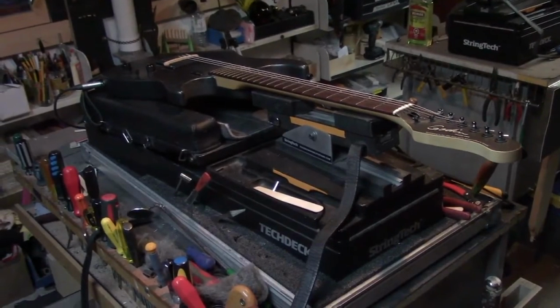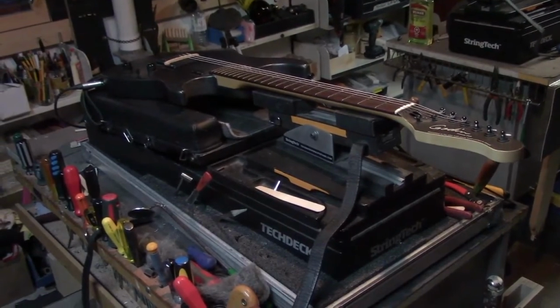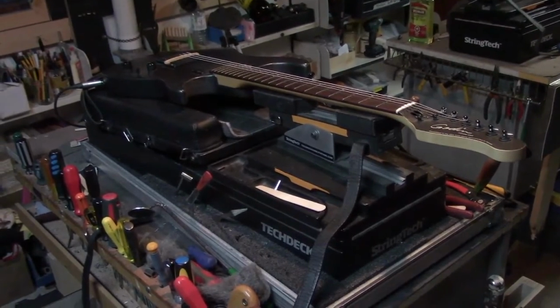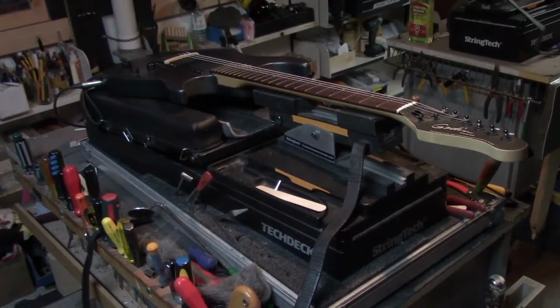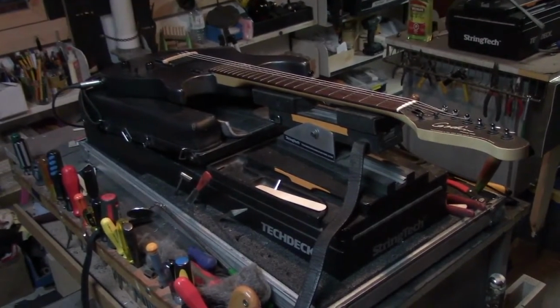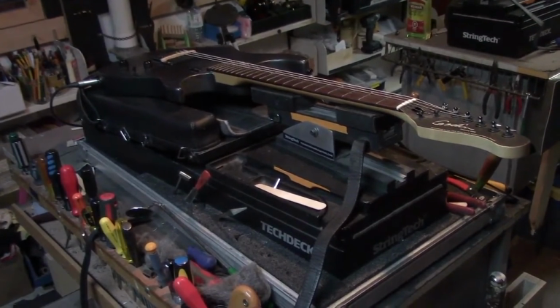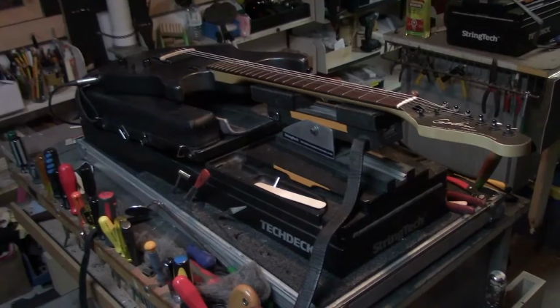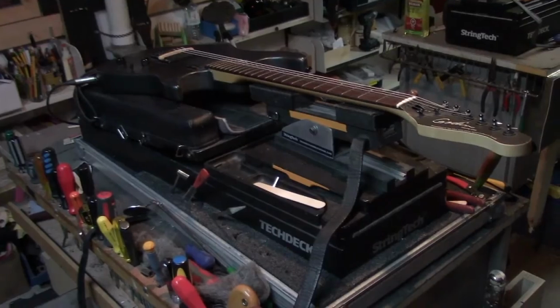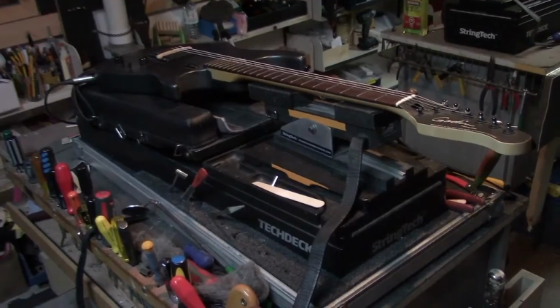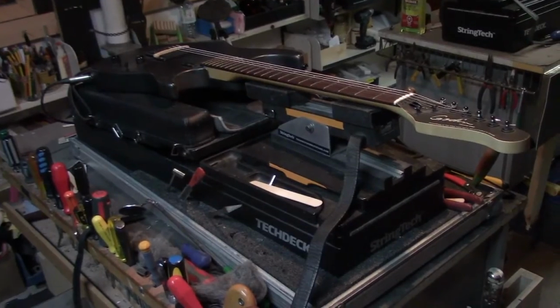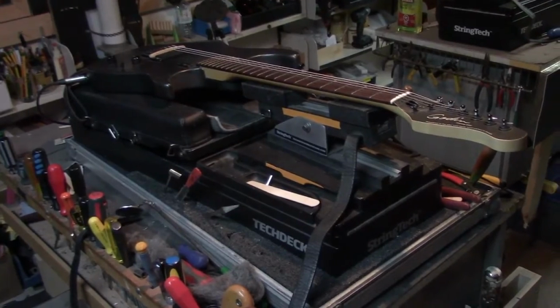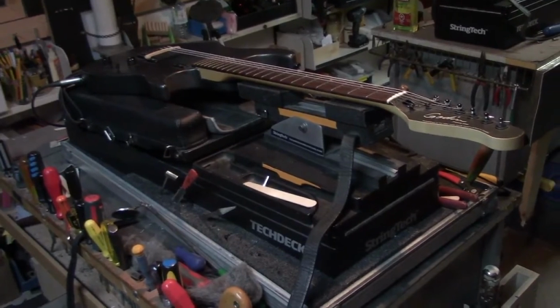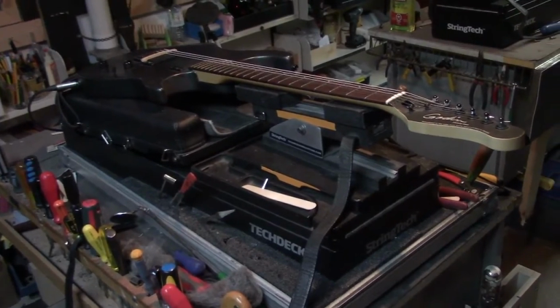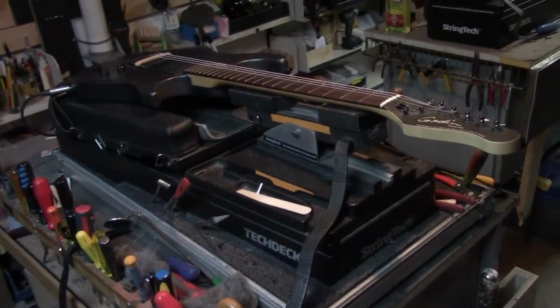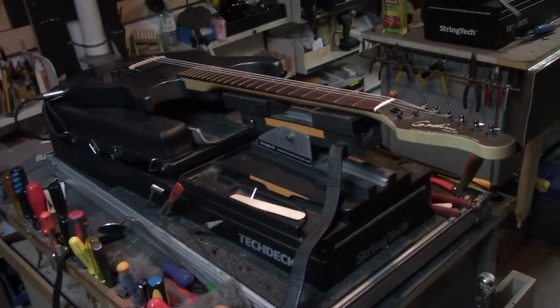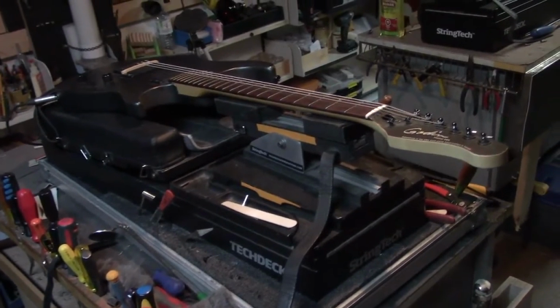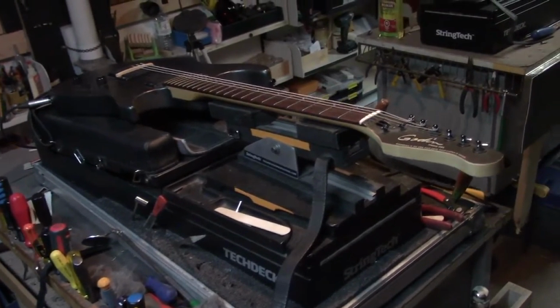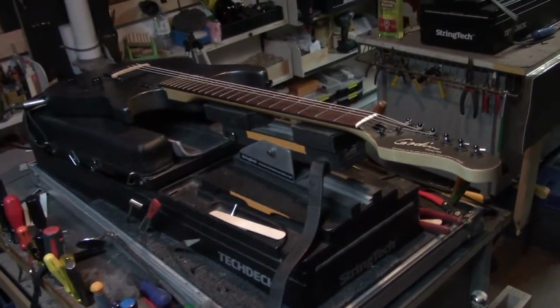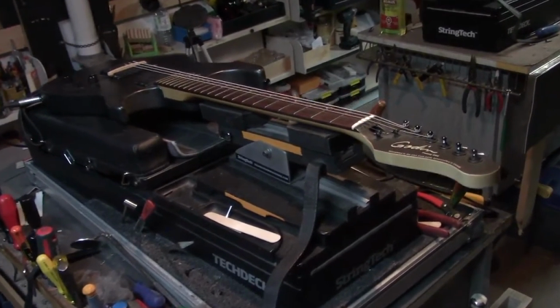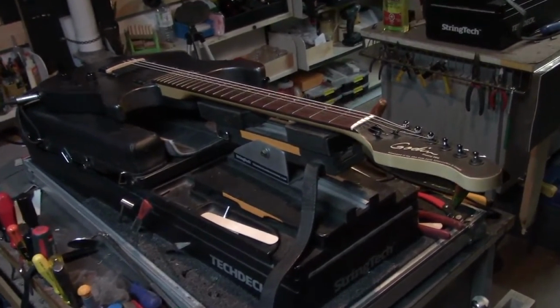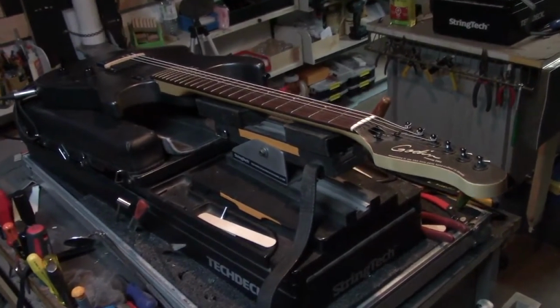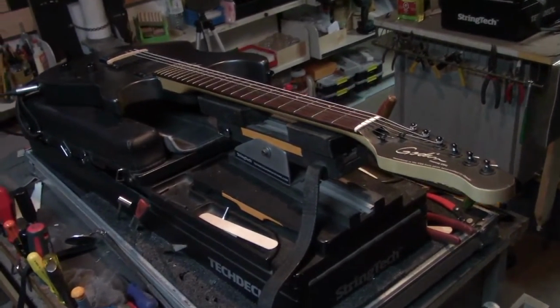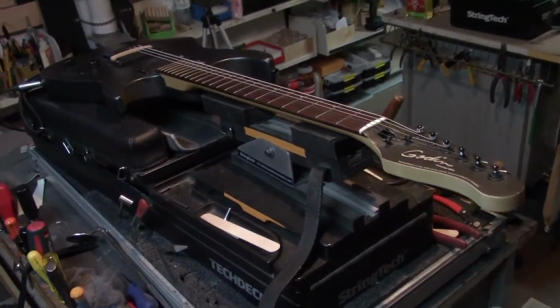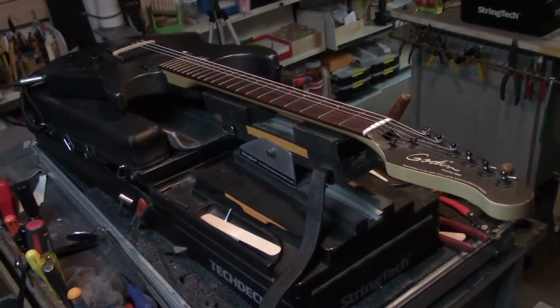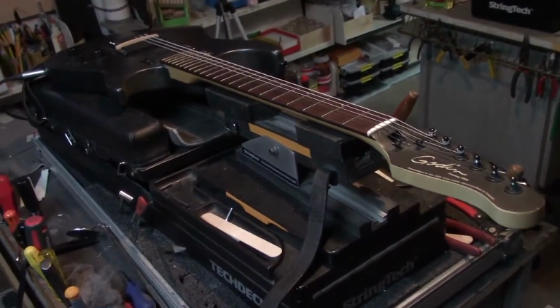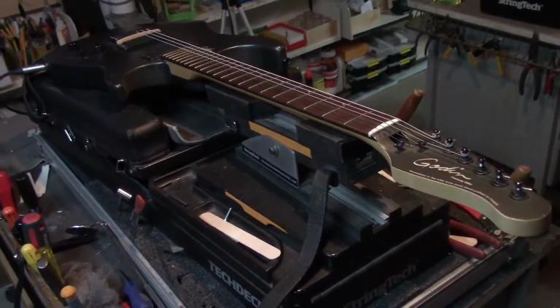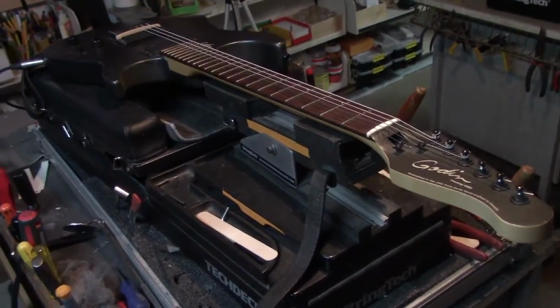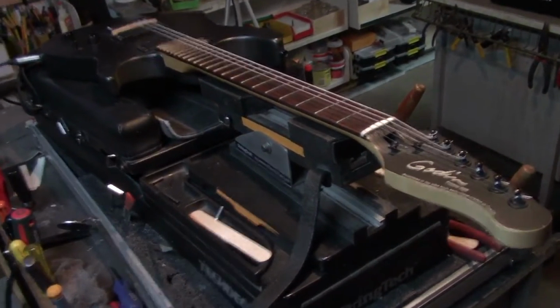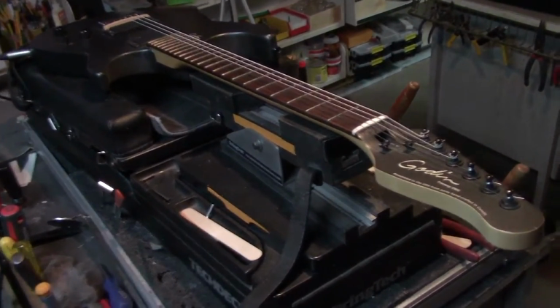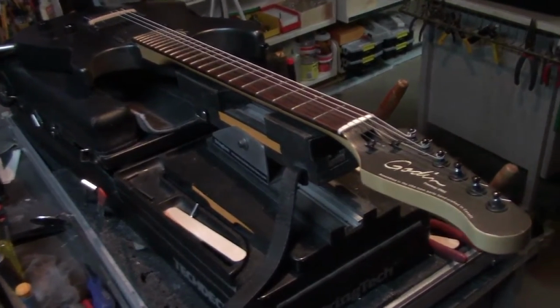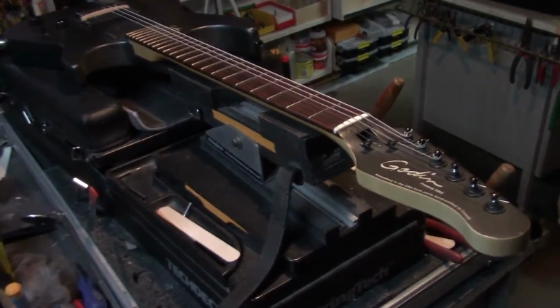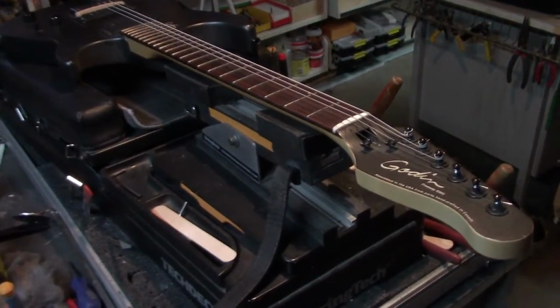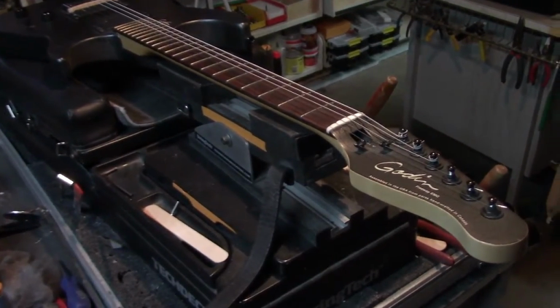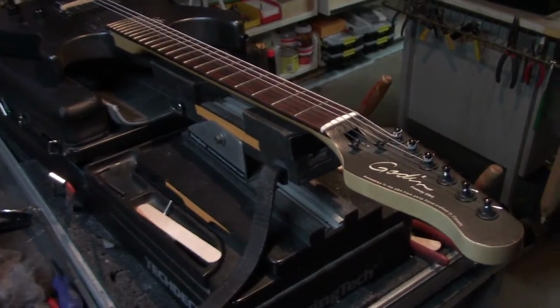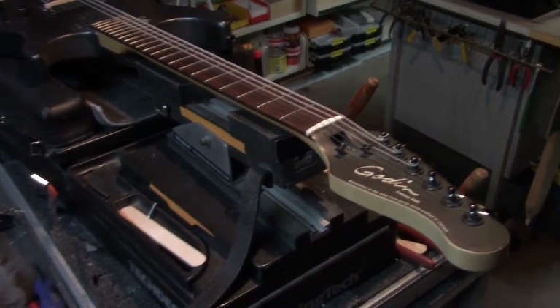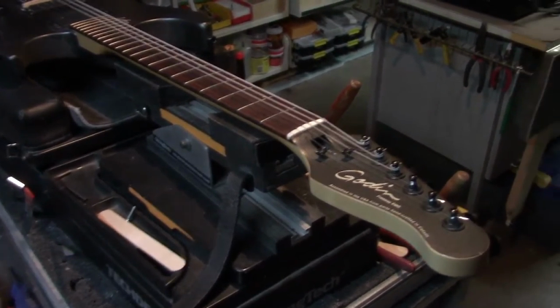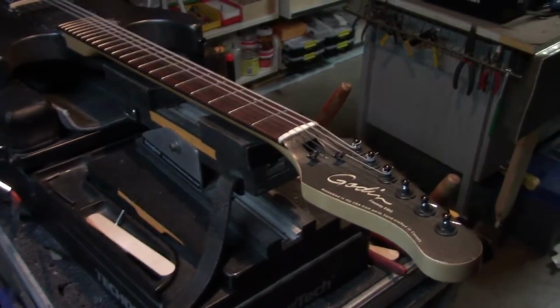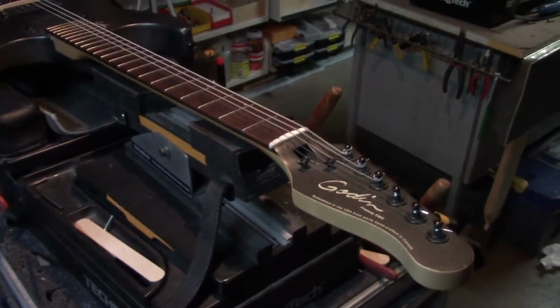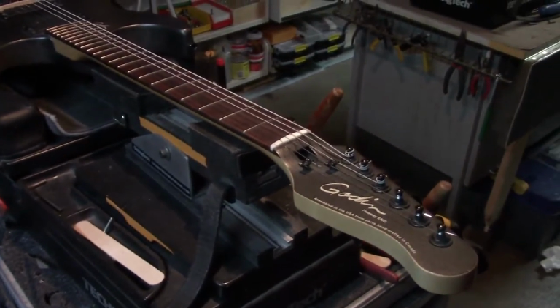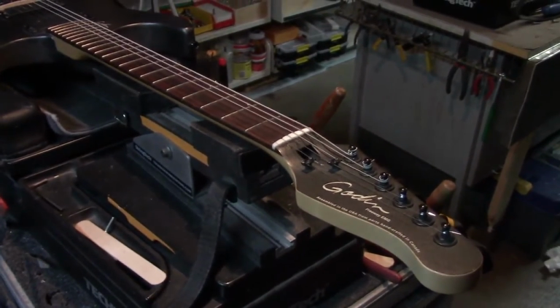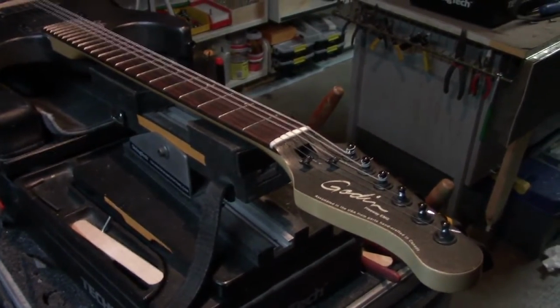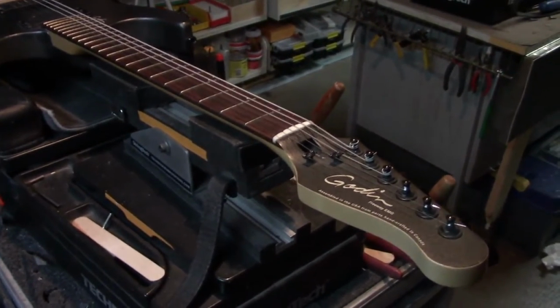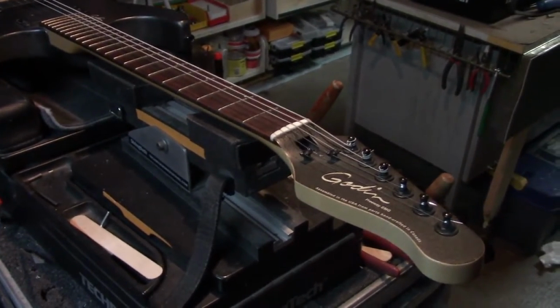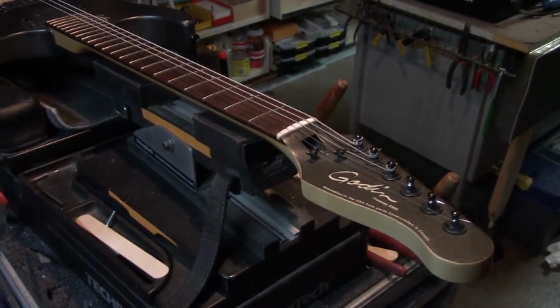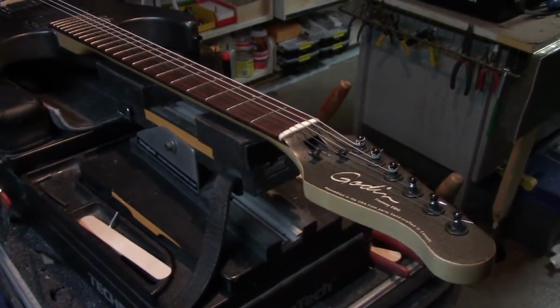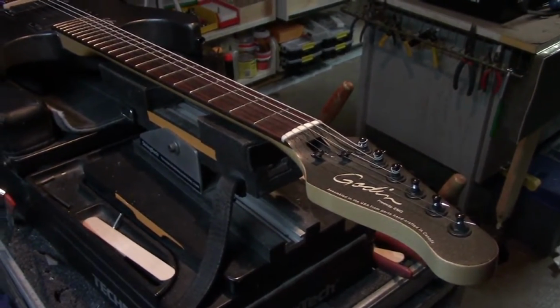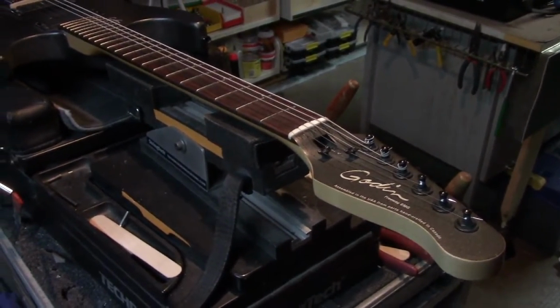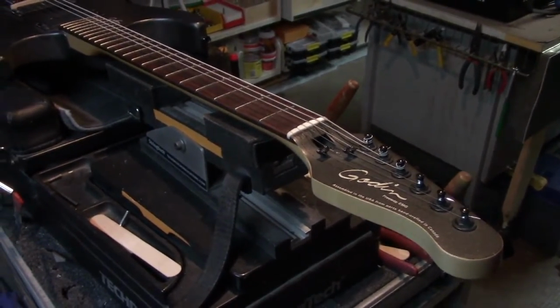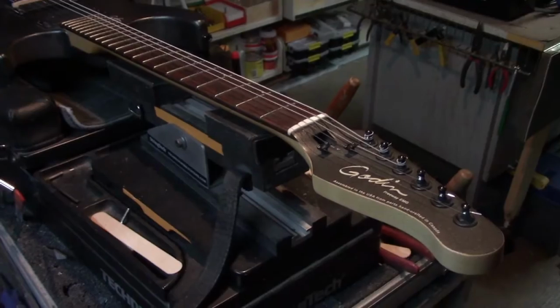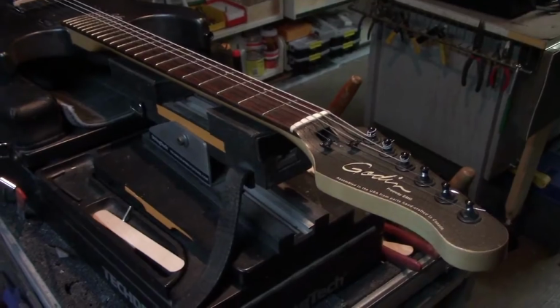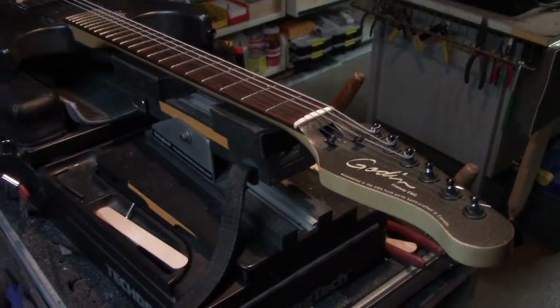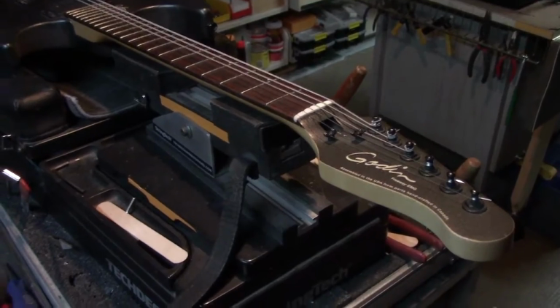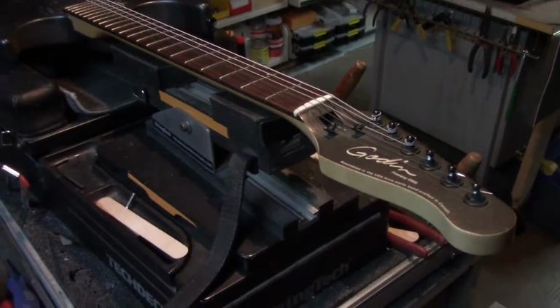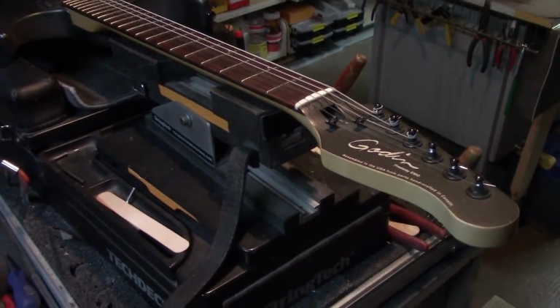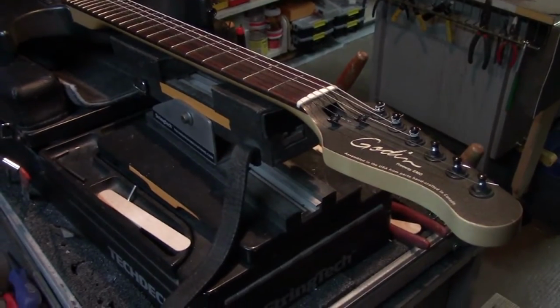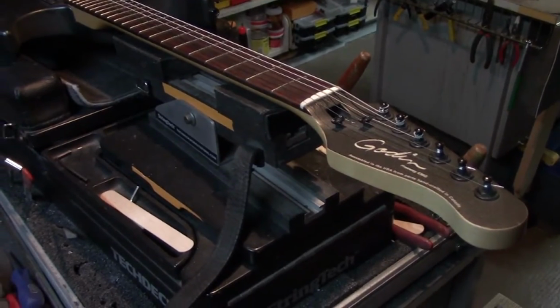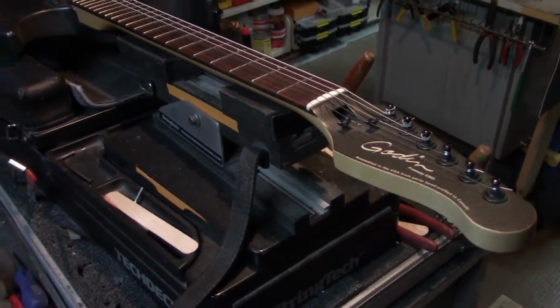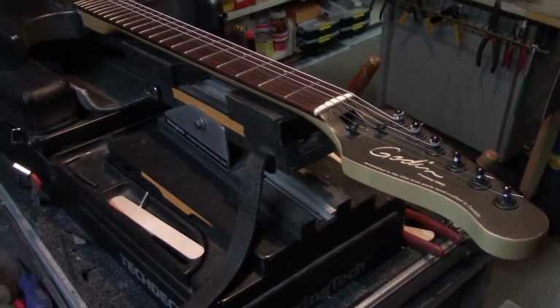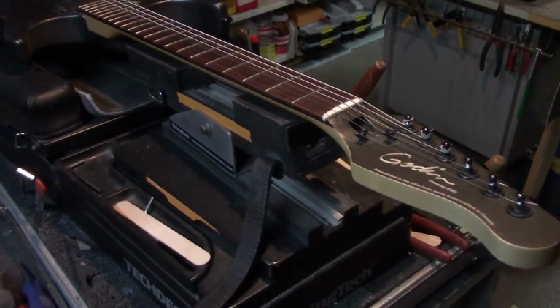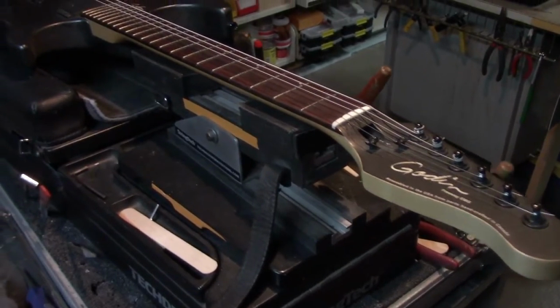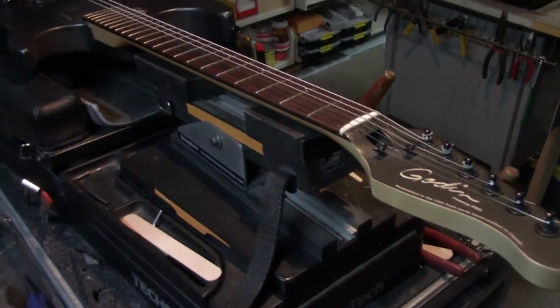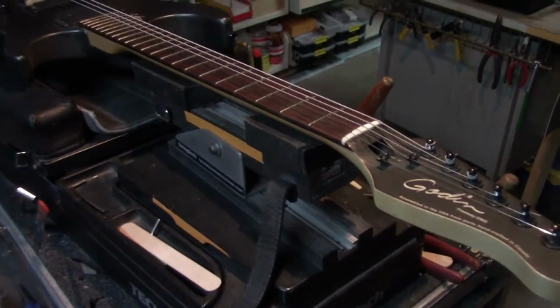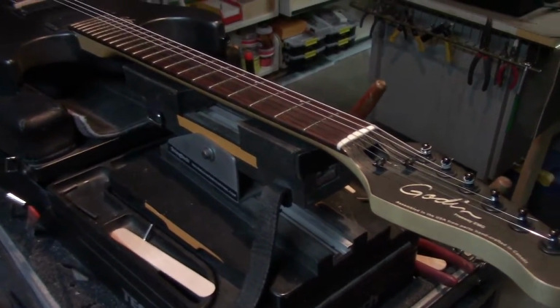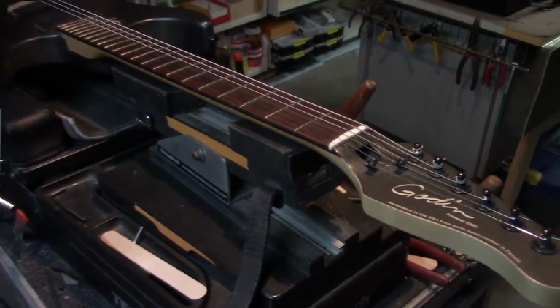This is a Godin guitar just kind of finished up, doing a fret dress and setup, compensated nut.